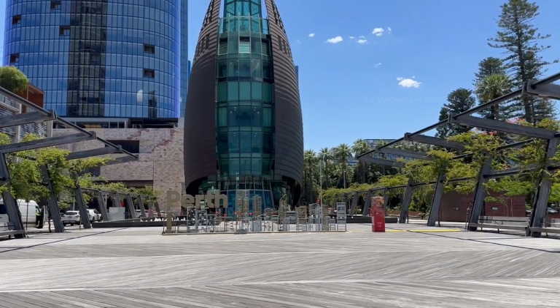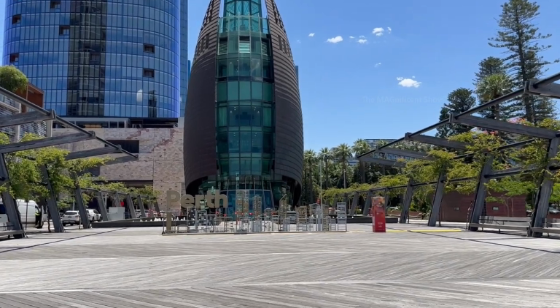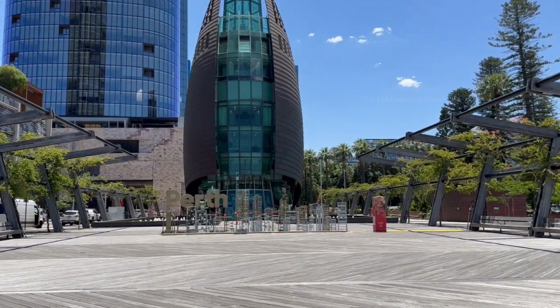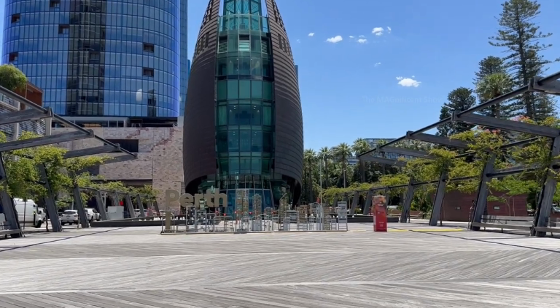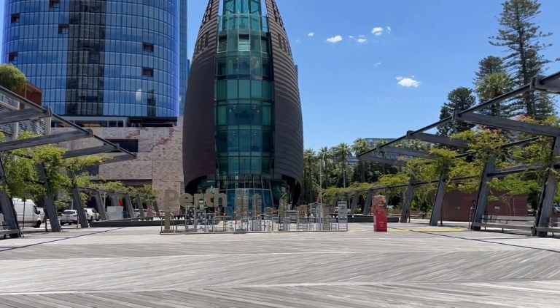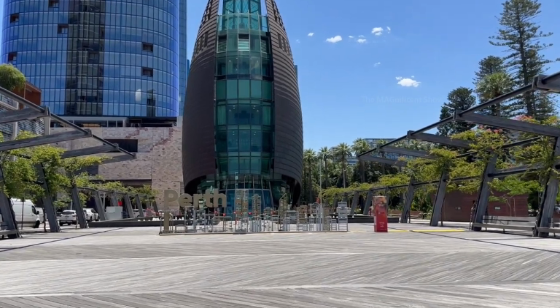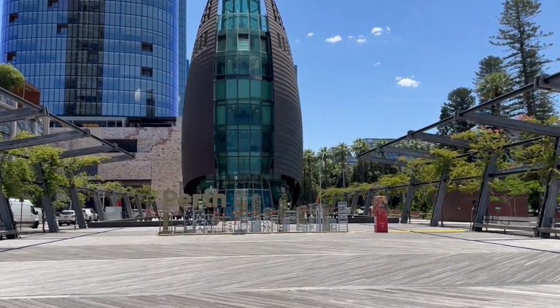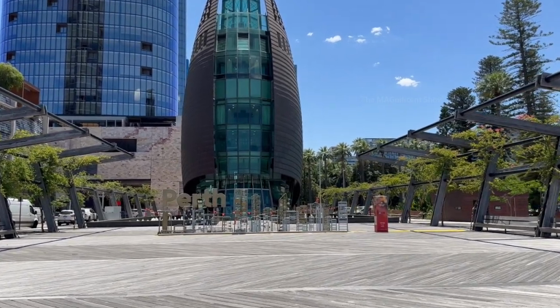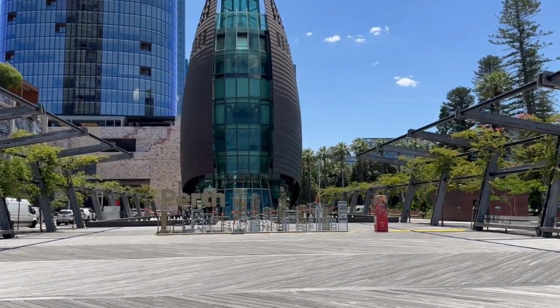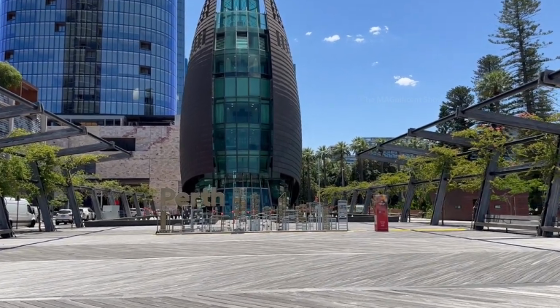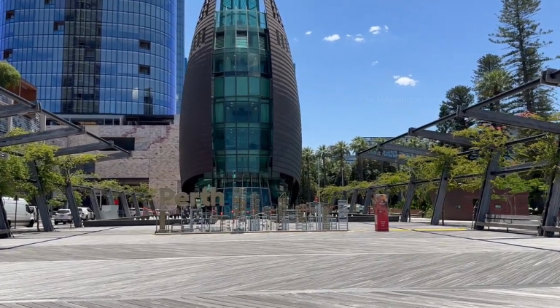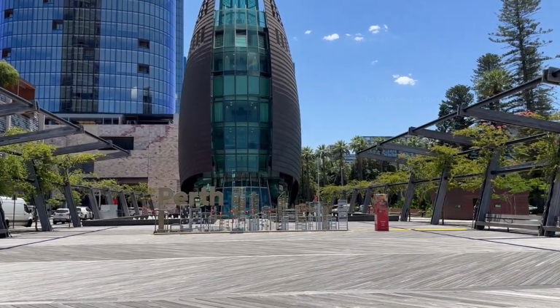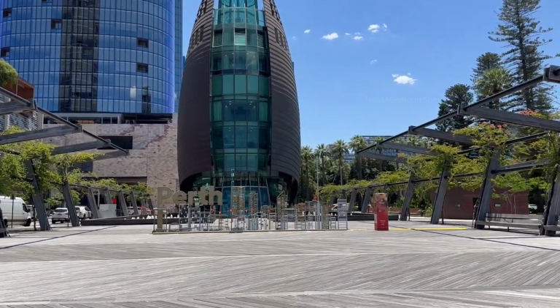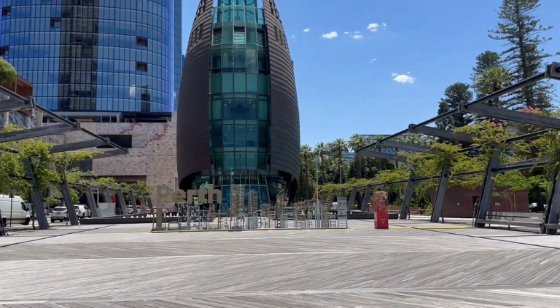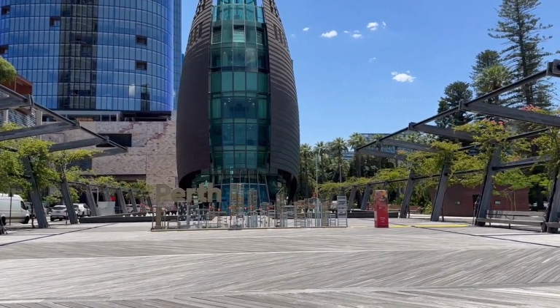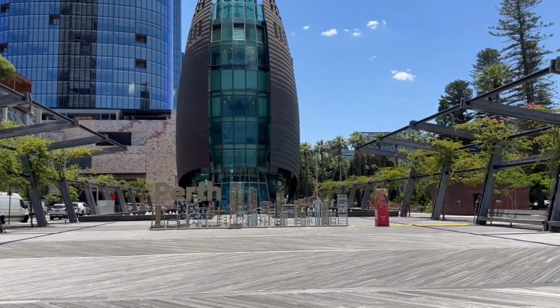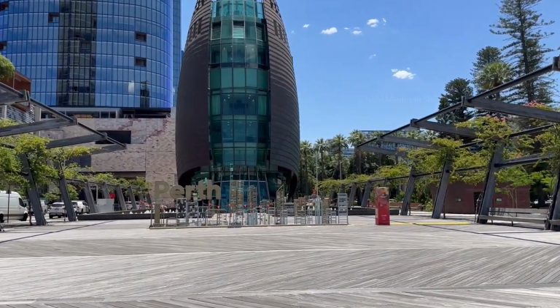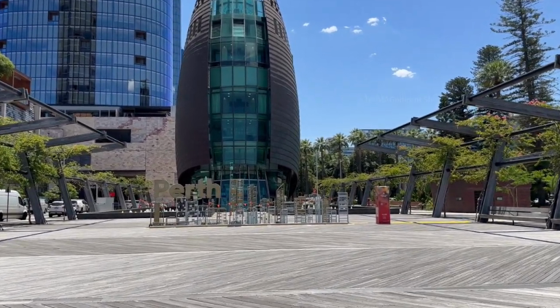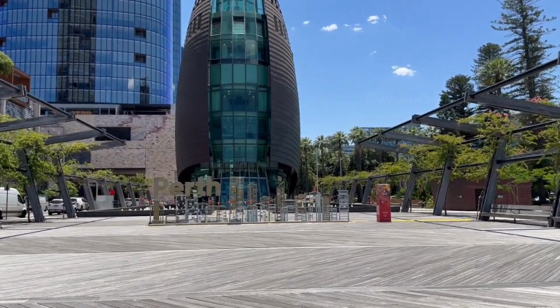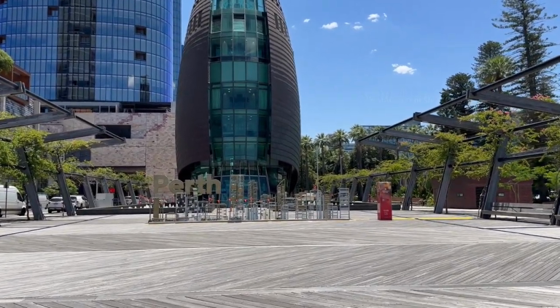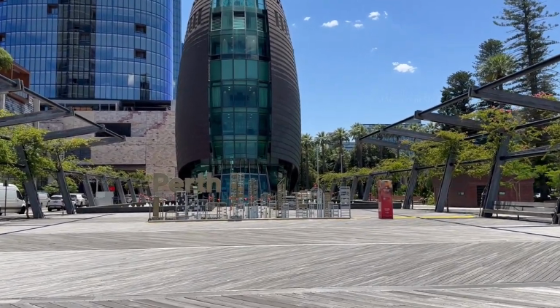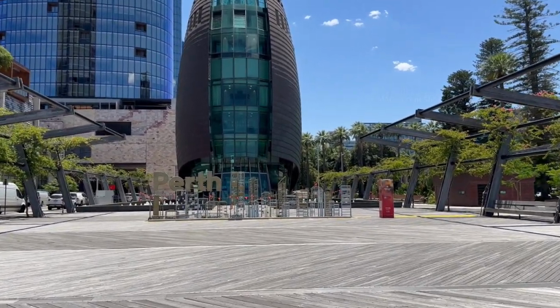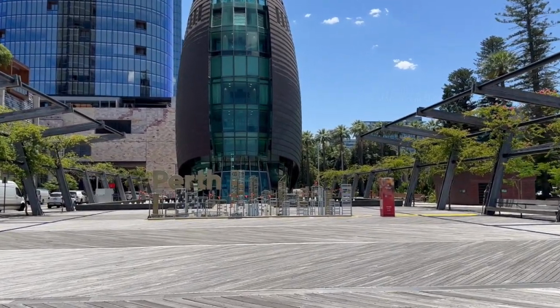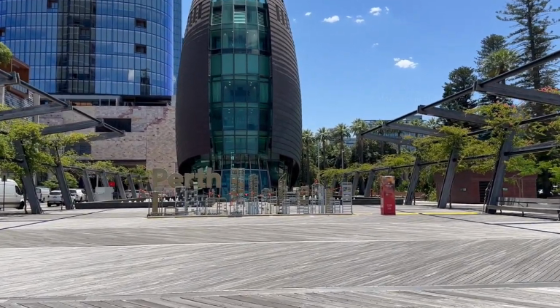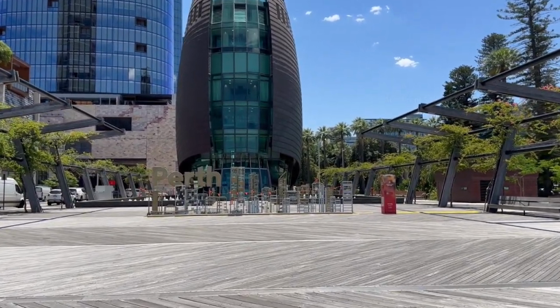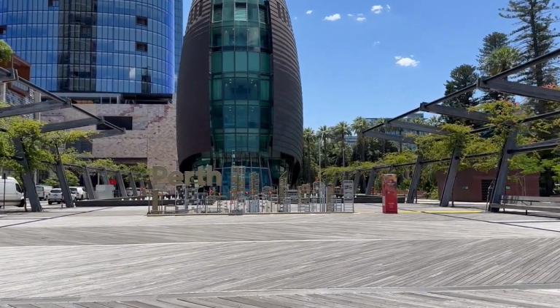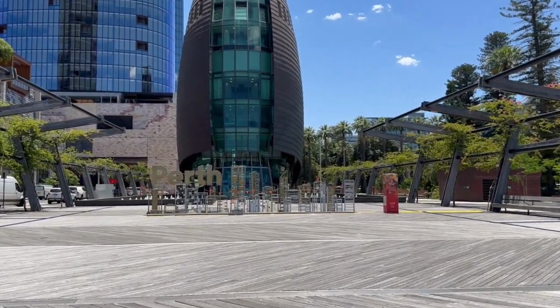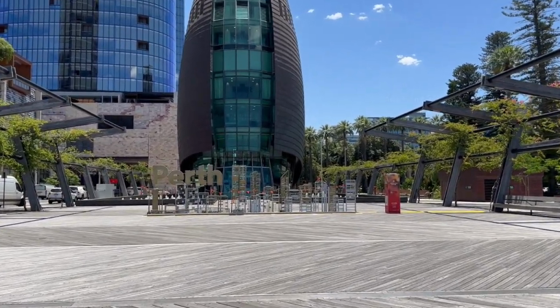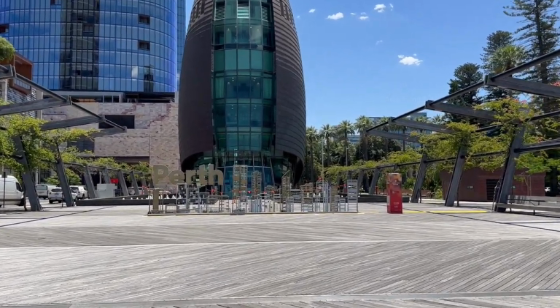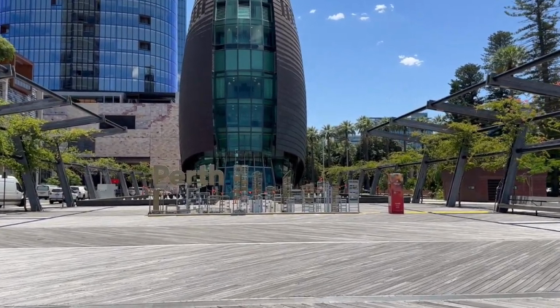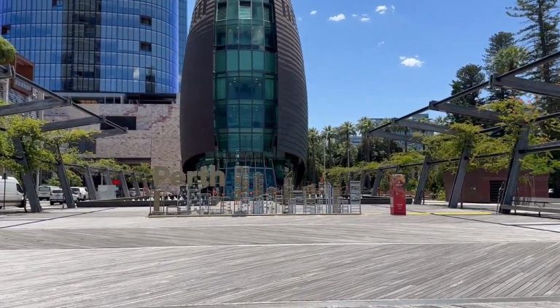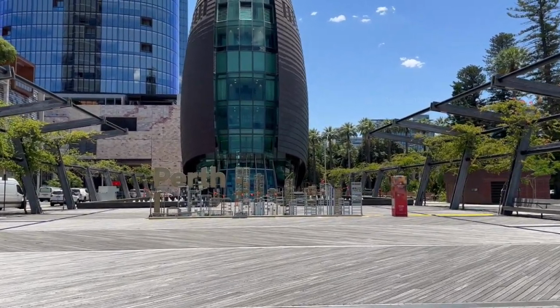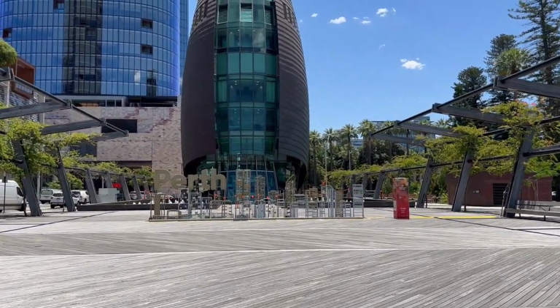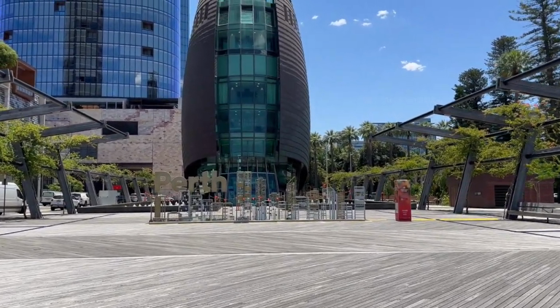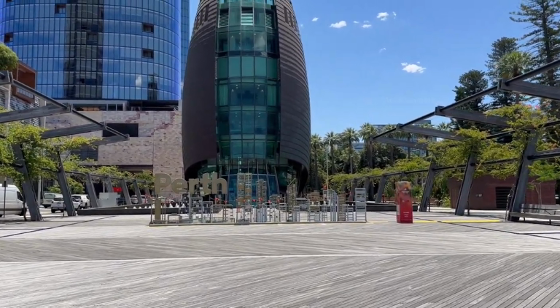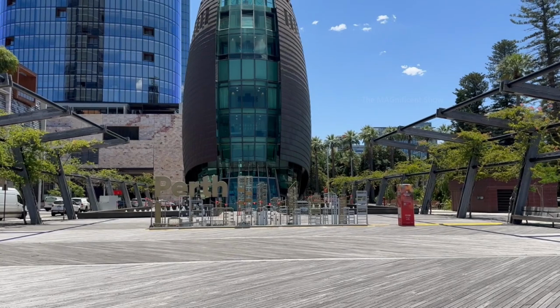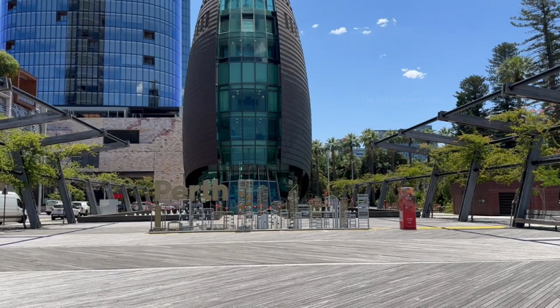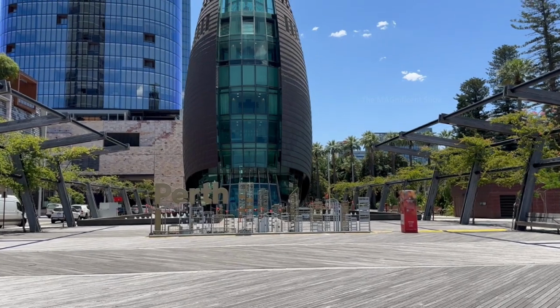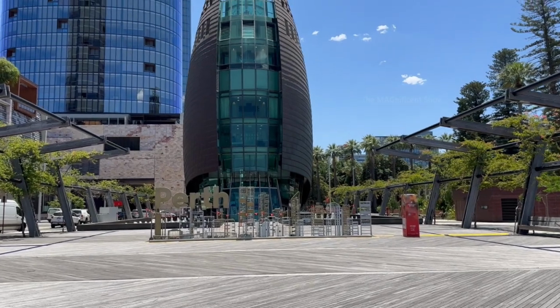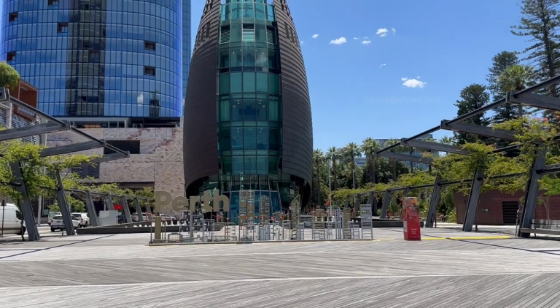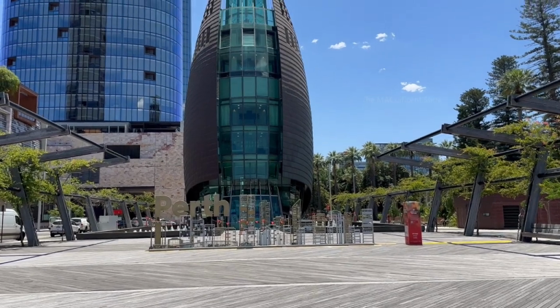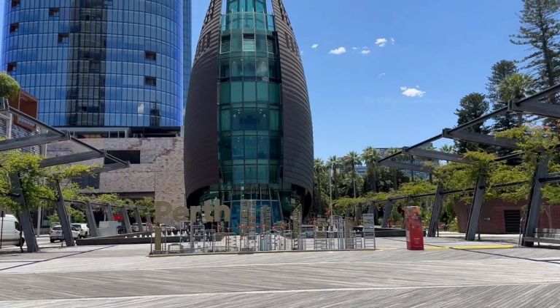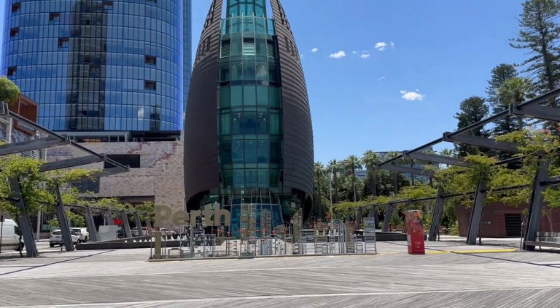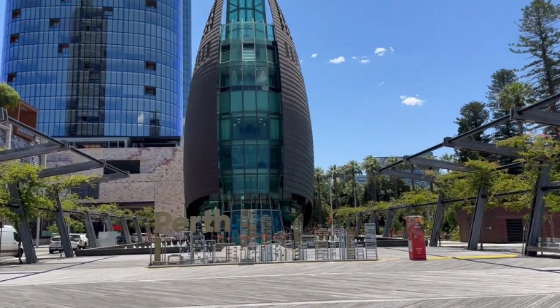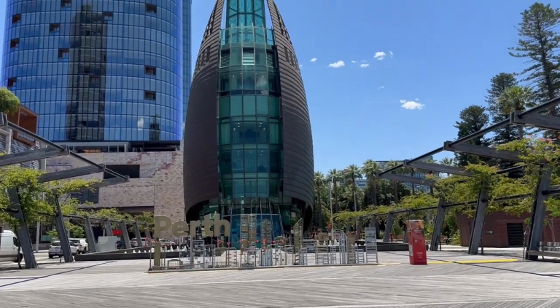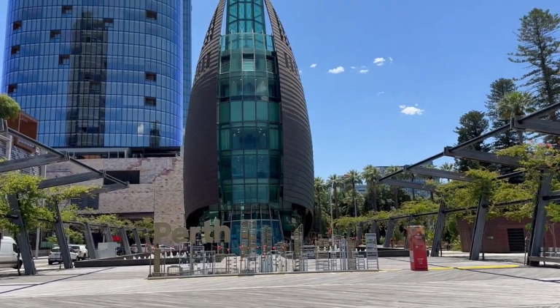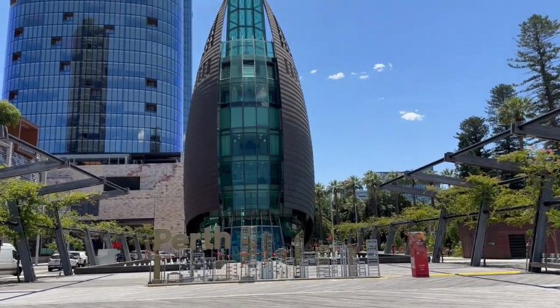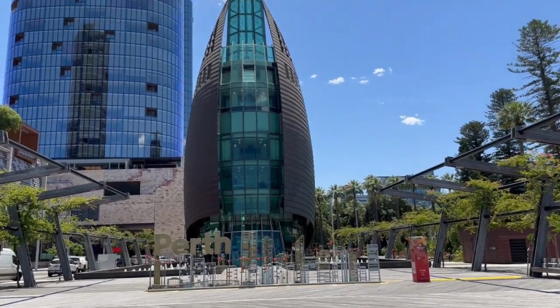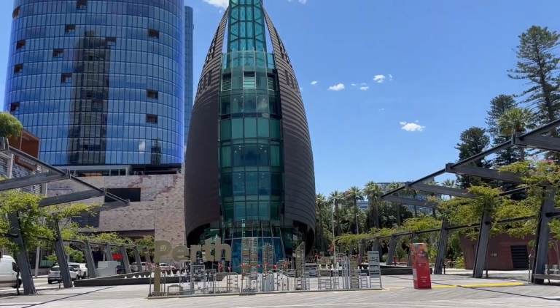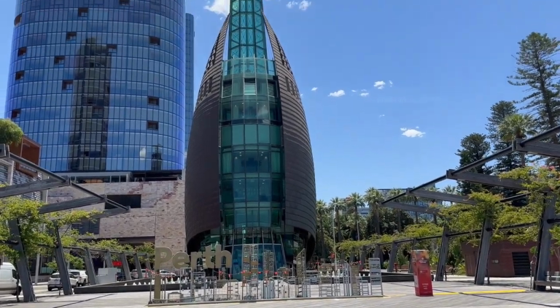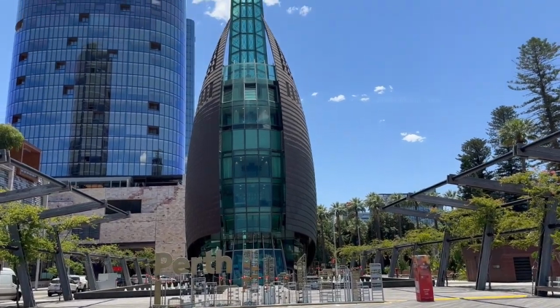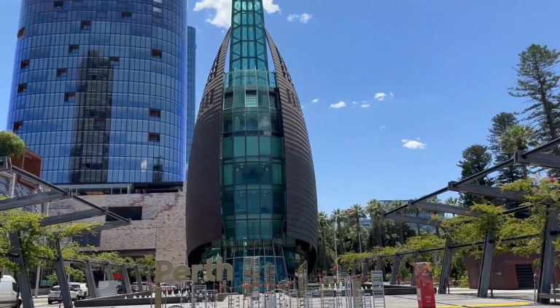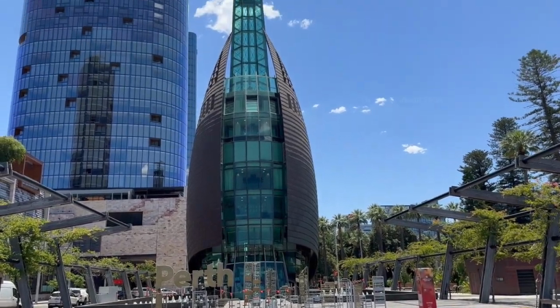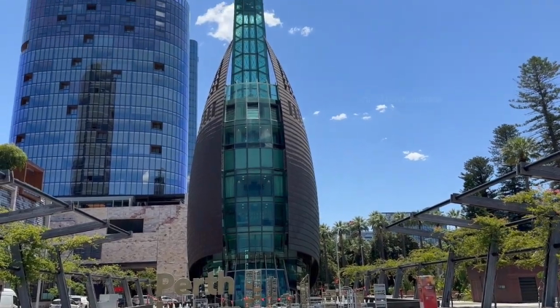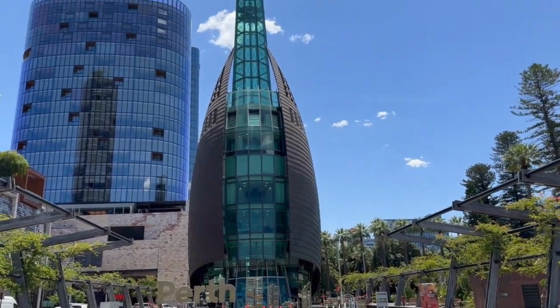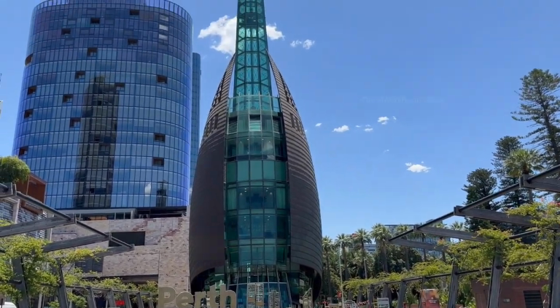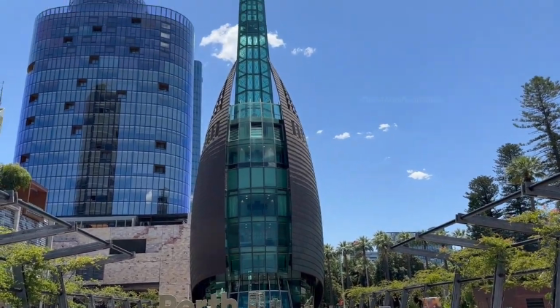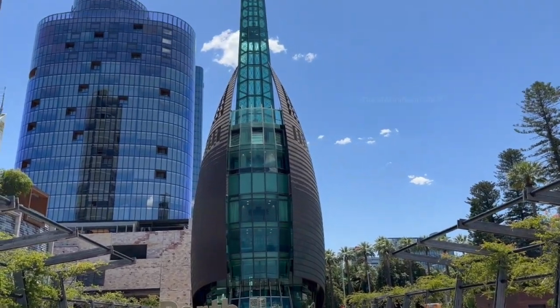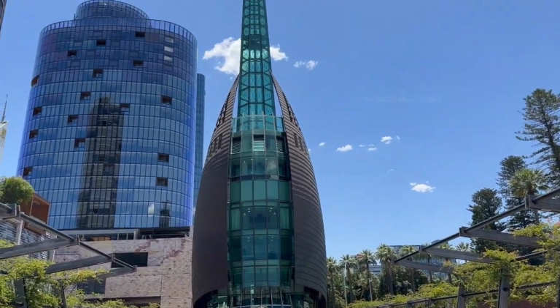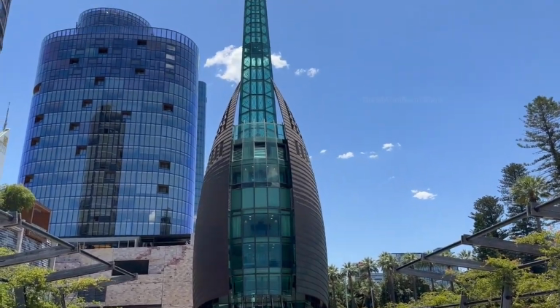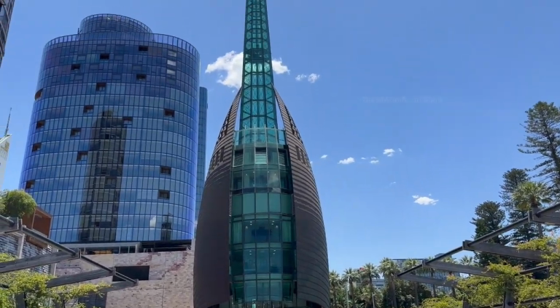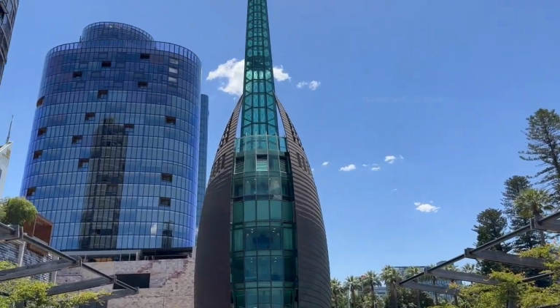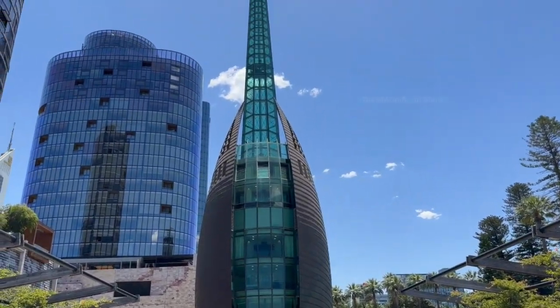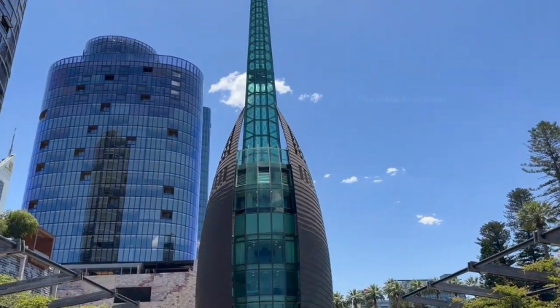Very close to Elizabeth Quay, we can also see another beautiful building which is being built, called the Bell Tower.